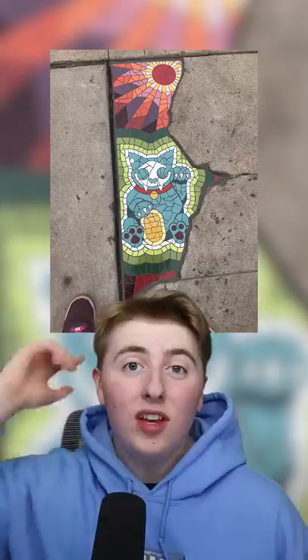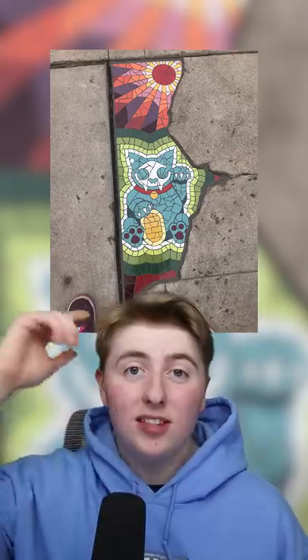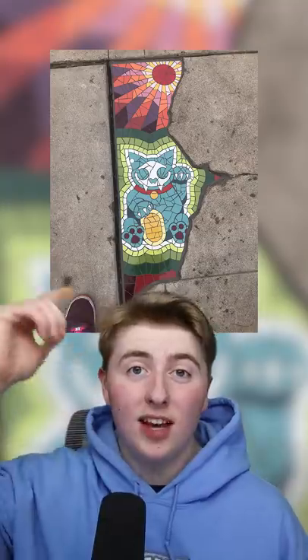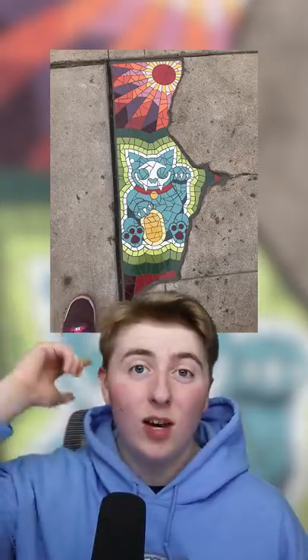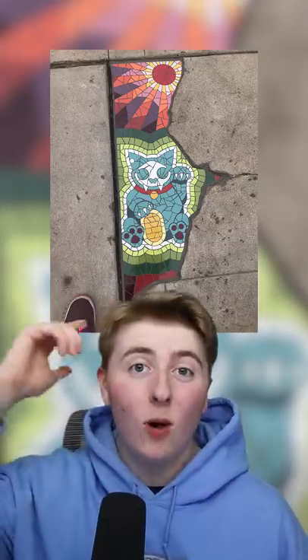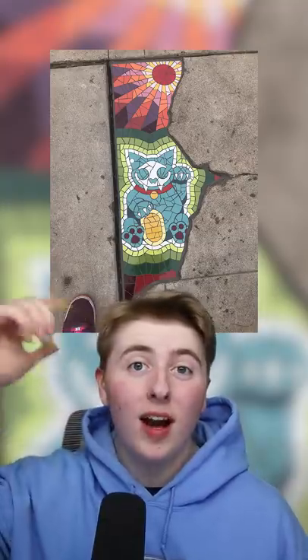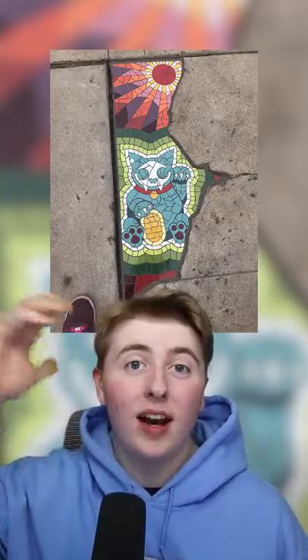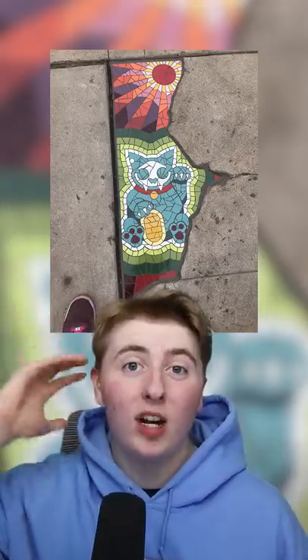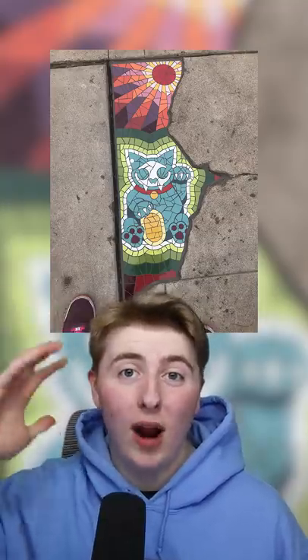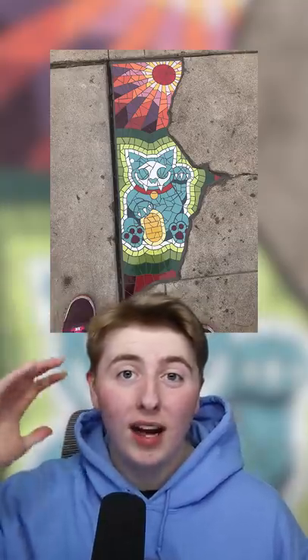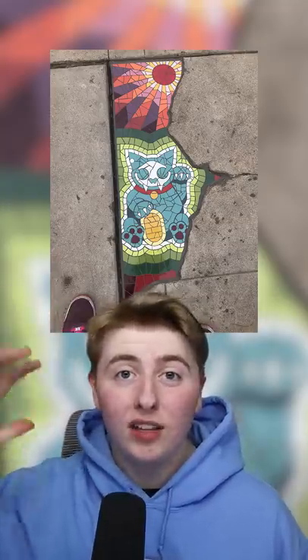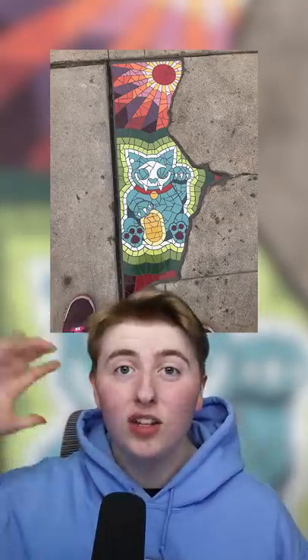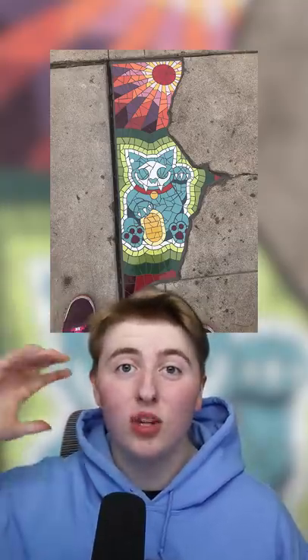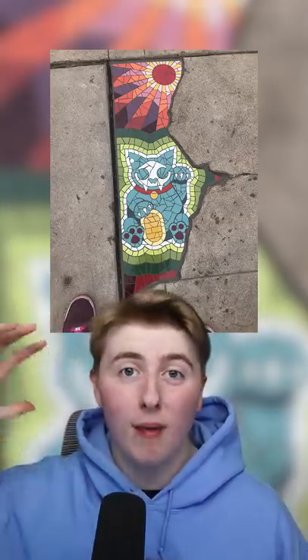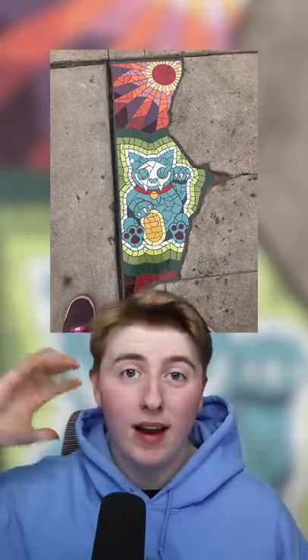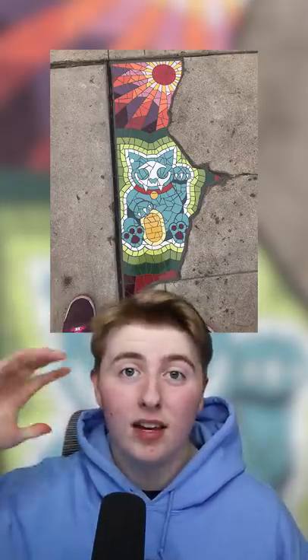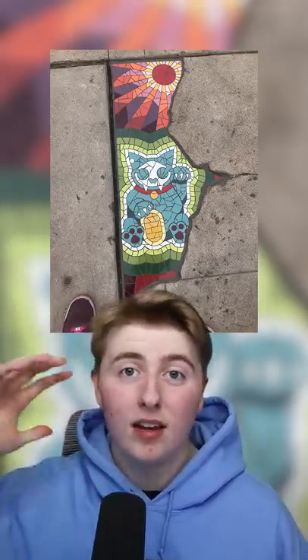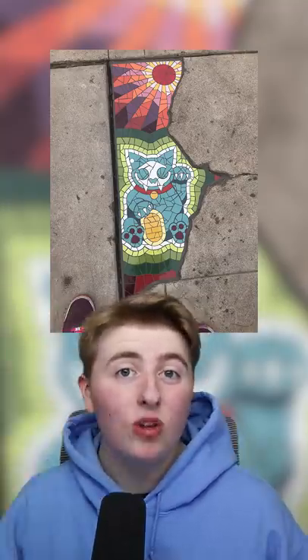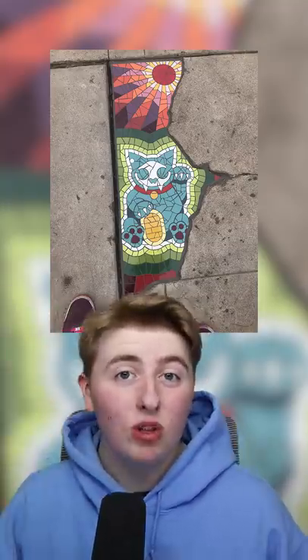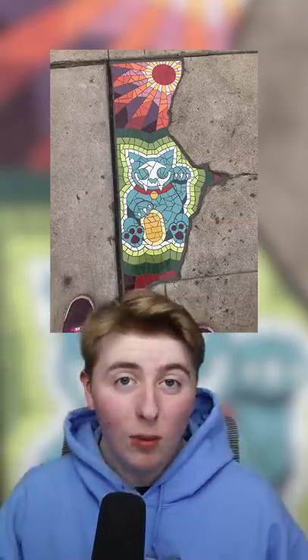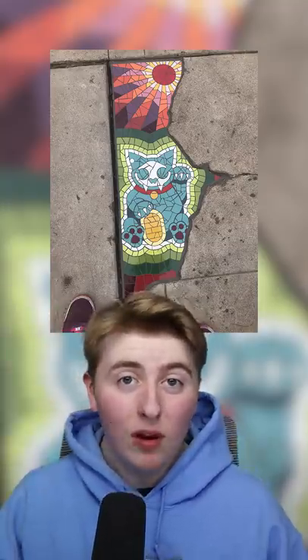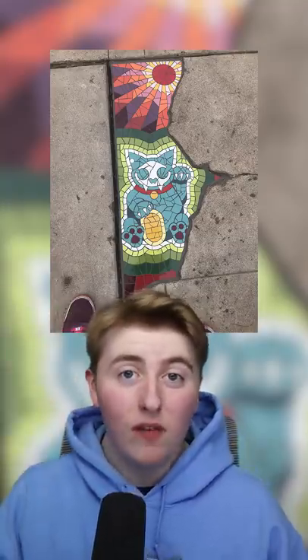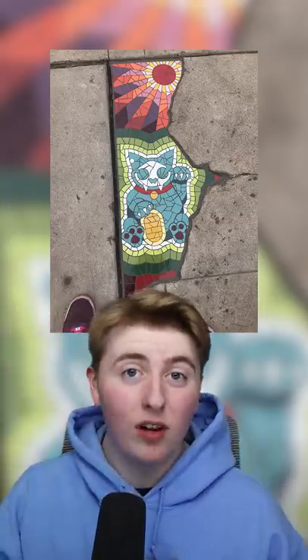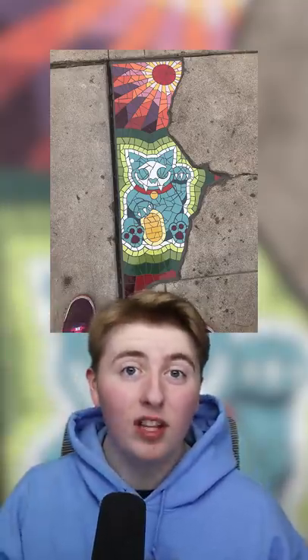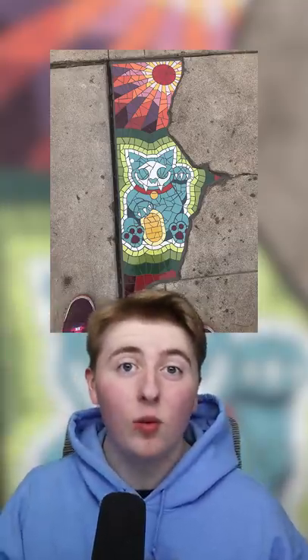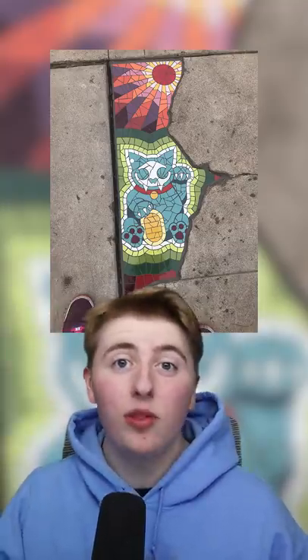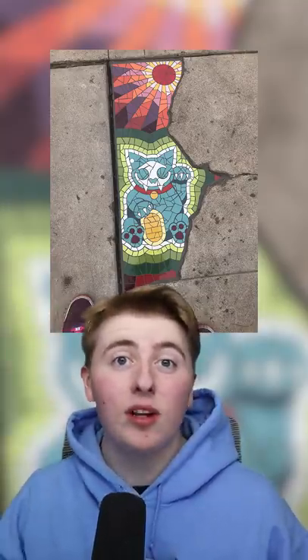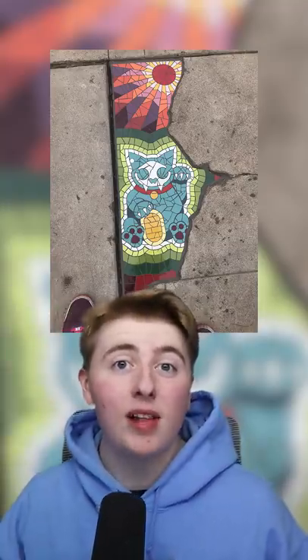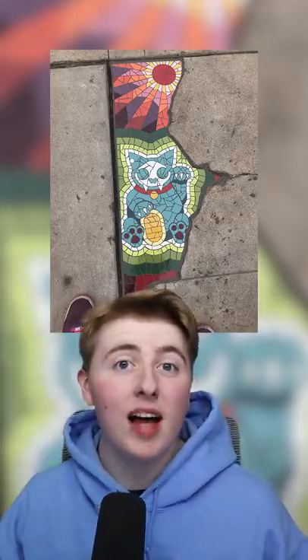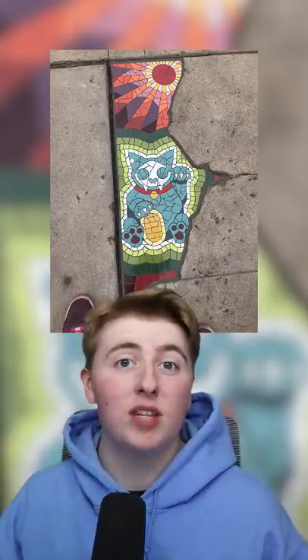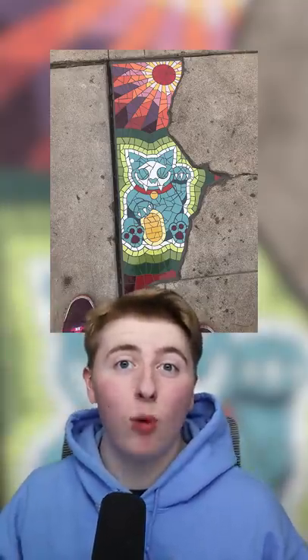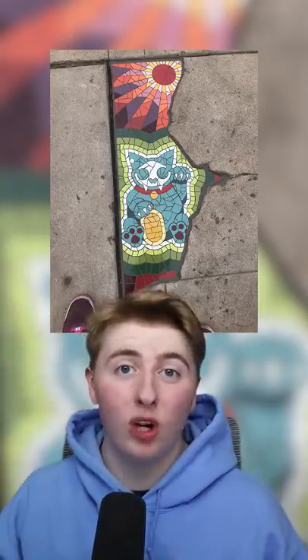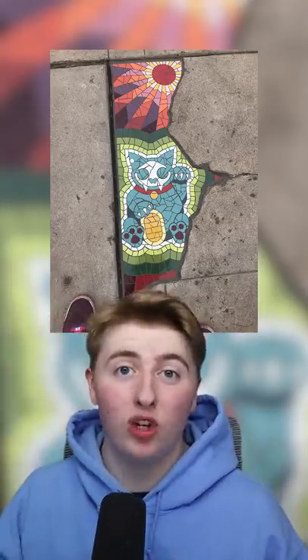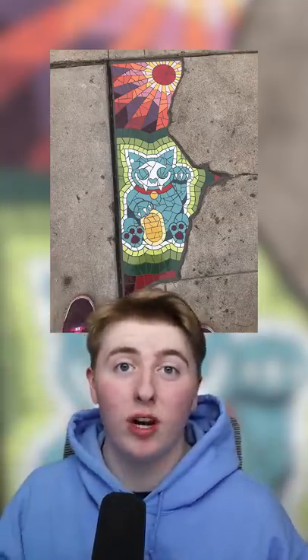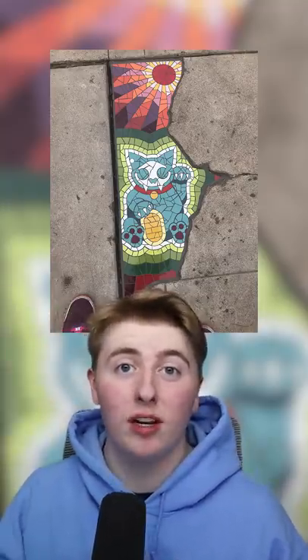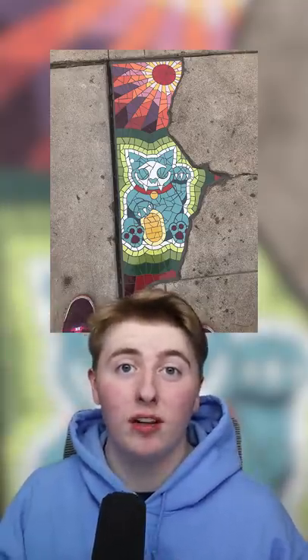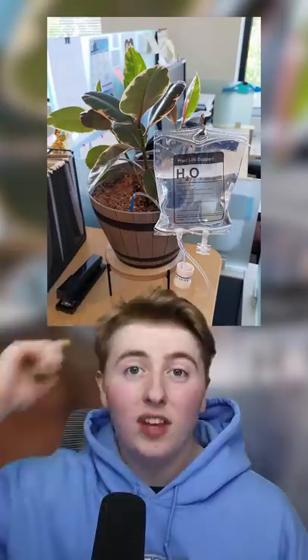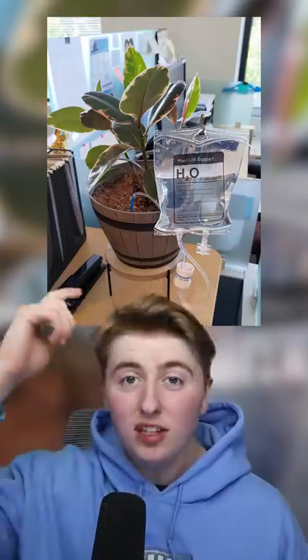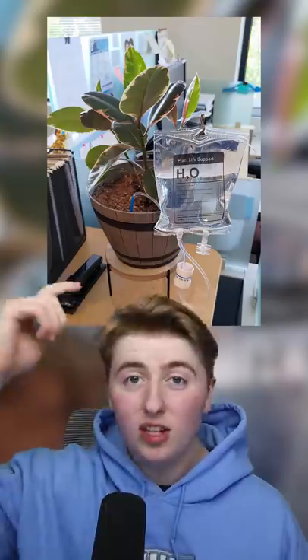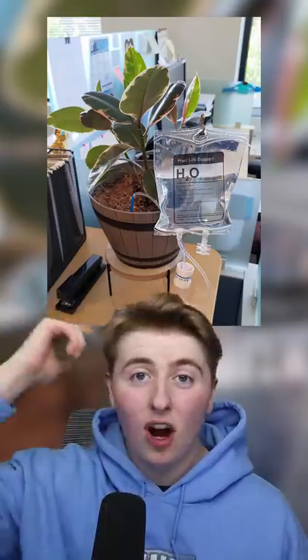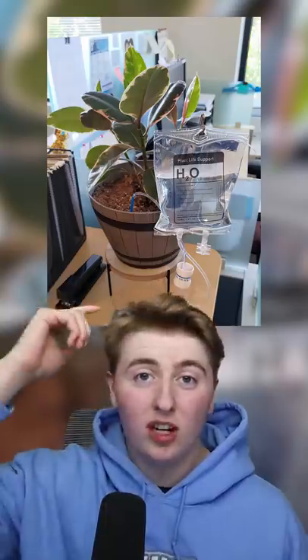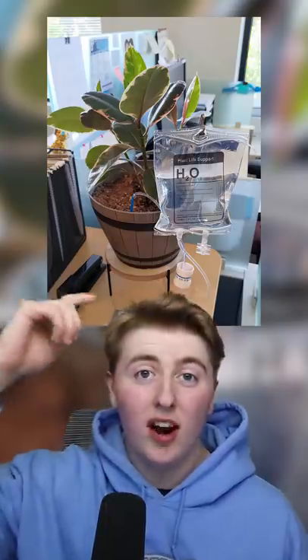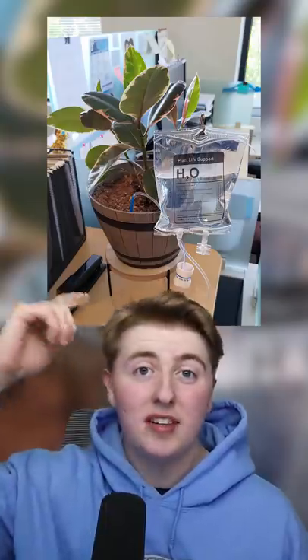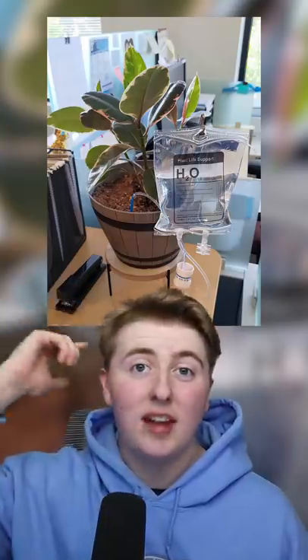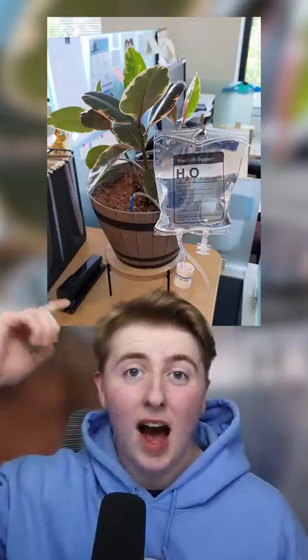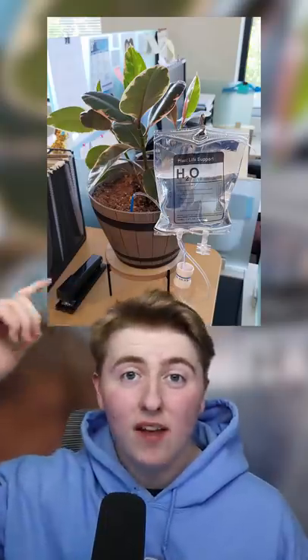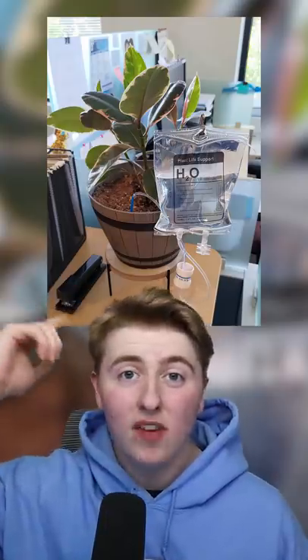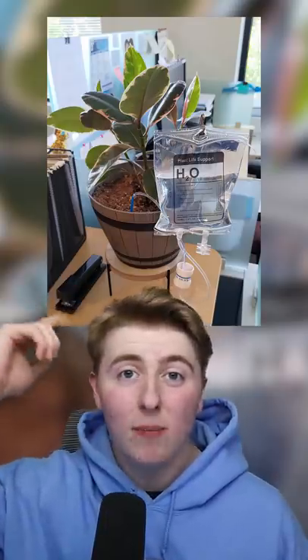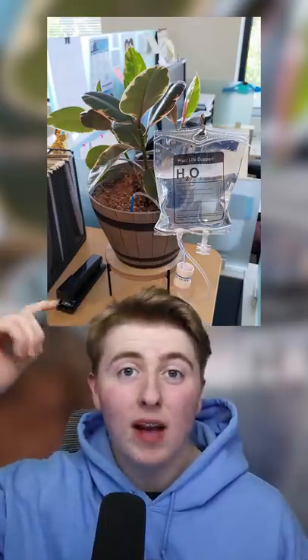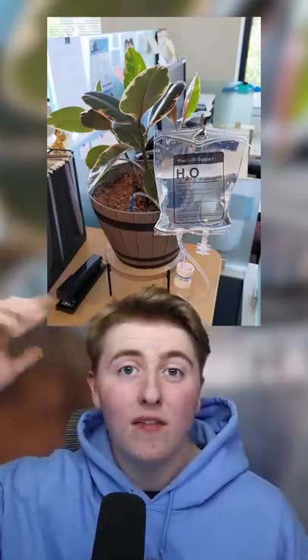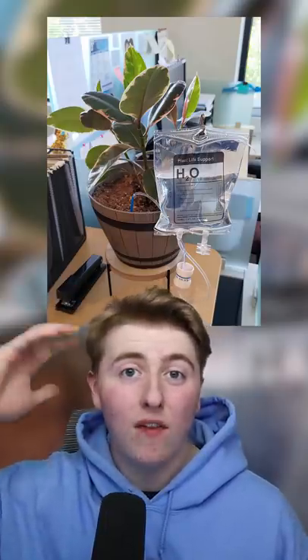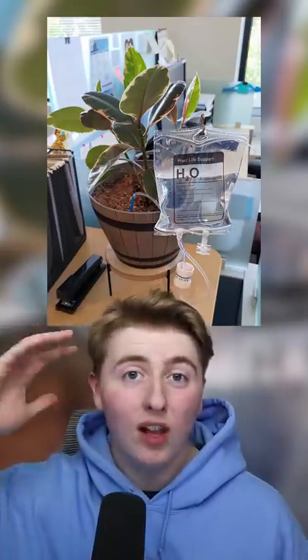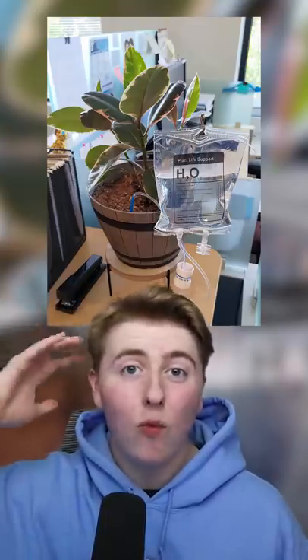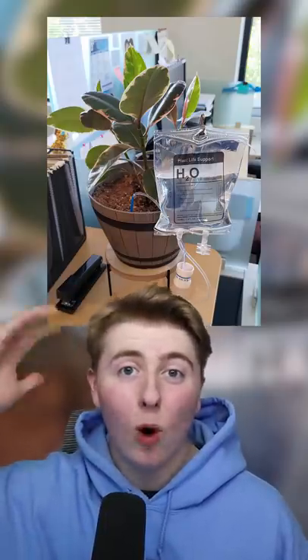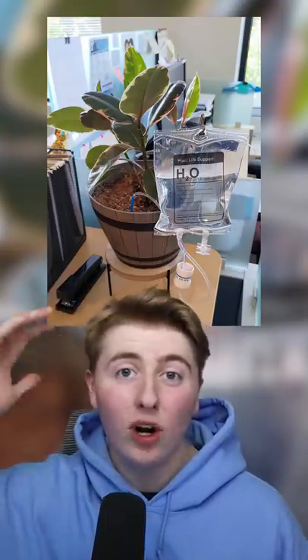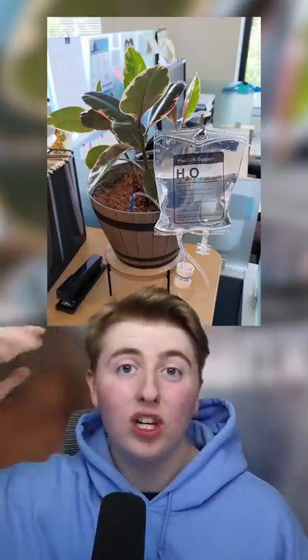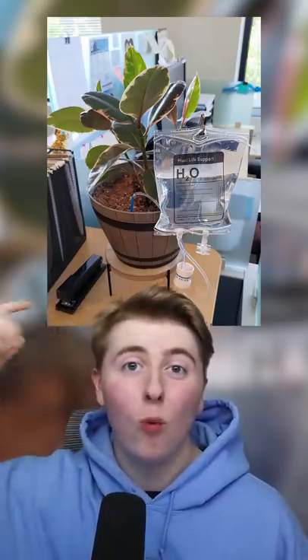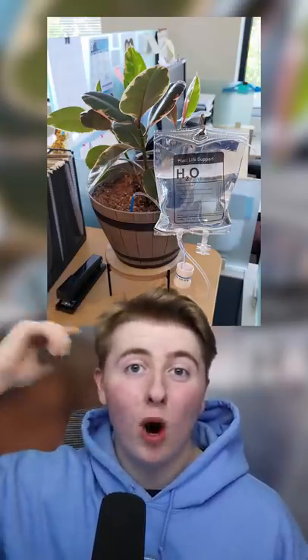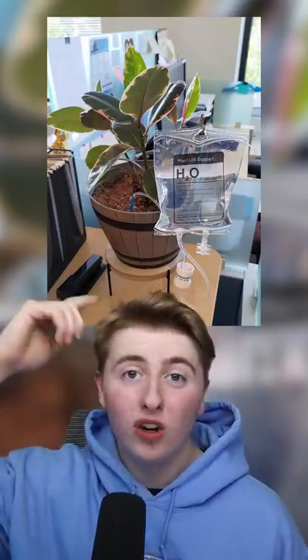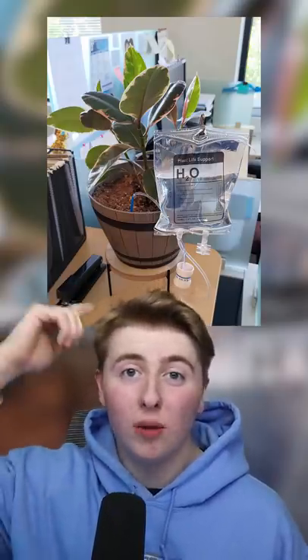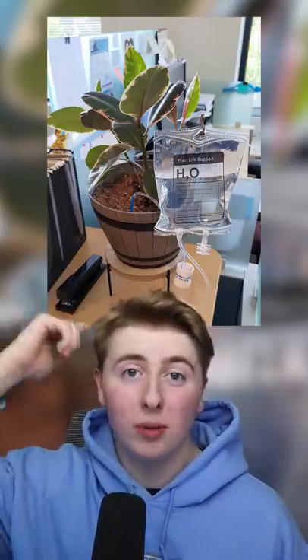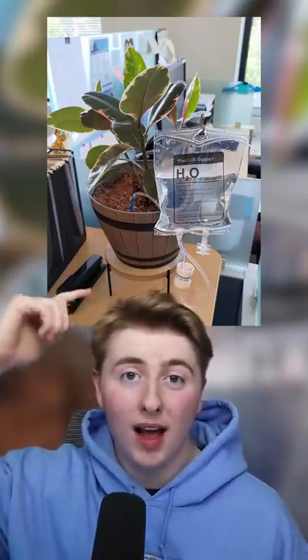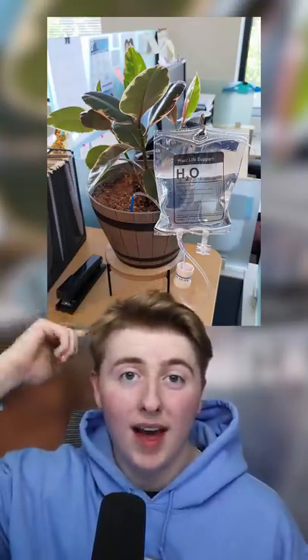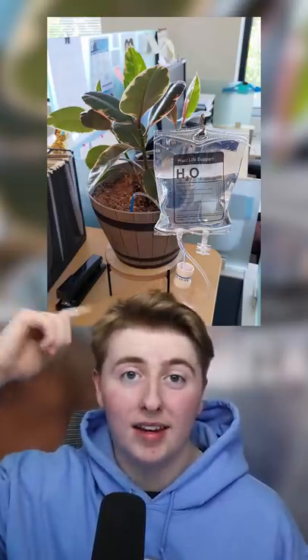This sidewalk had a crack in the cement, so someone filled it with a glass portrait. This doctor has an IV bag full of water to water the plant.